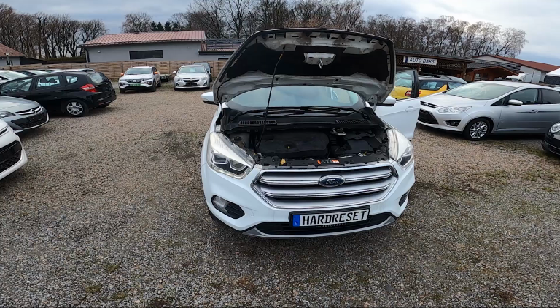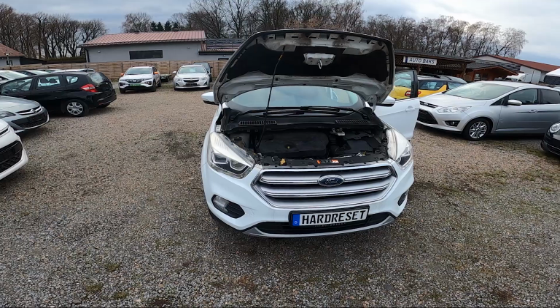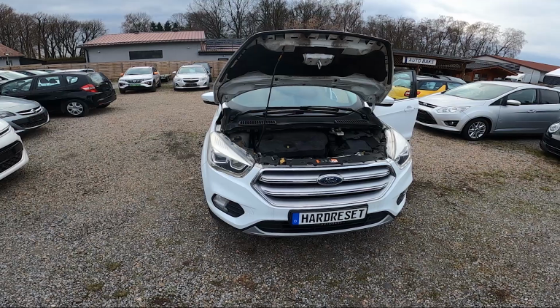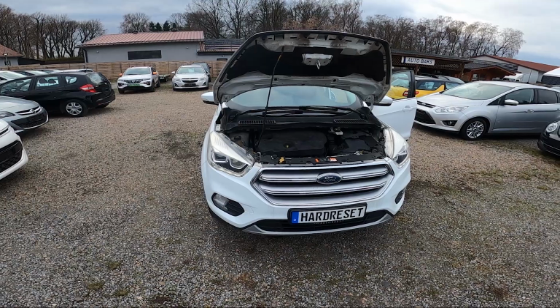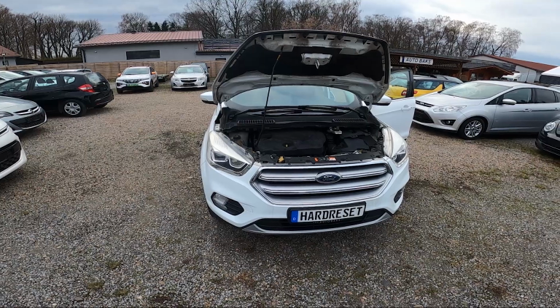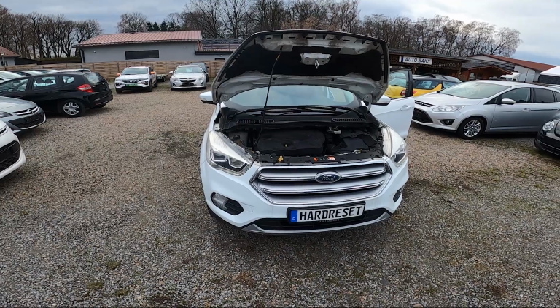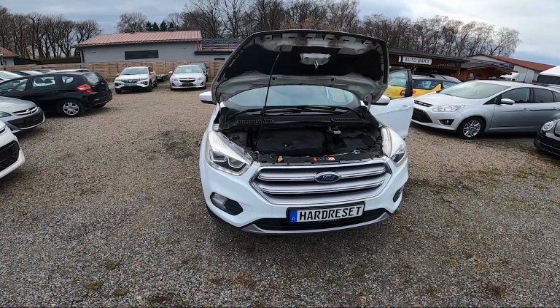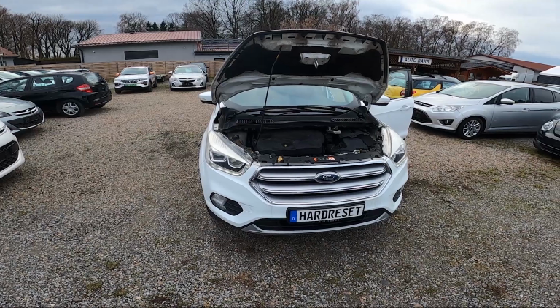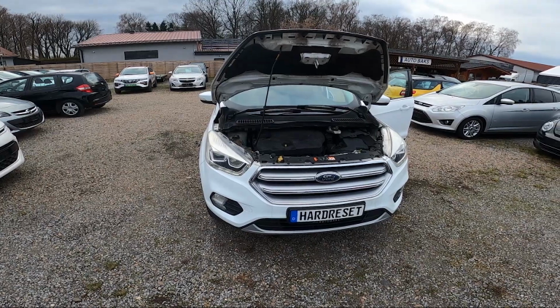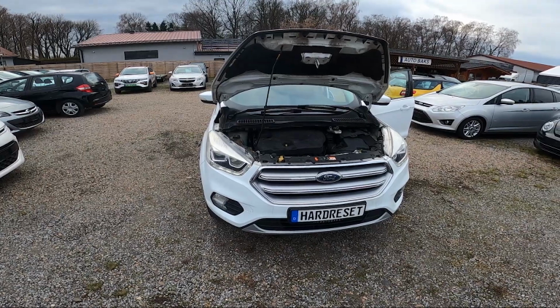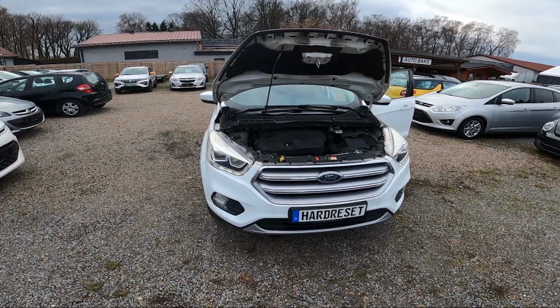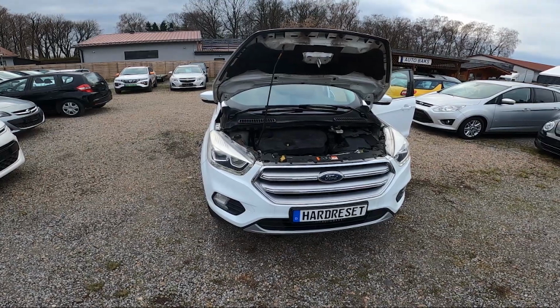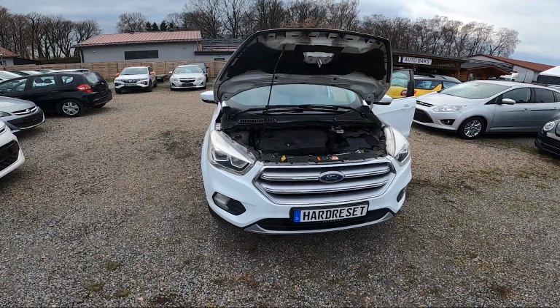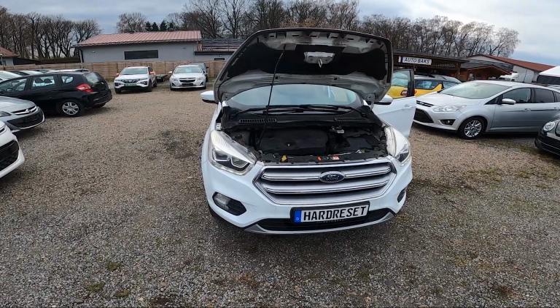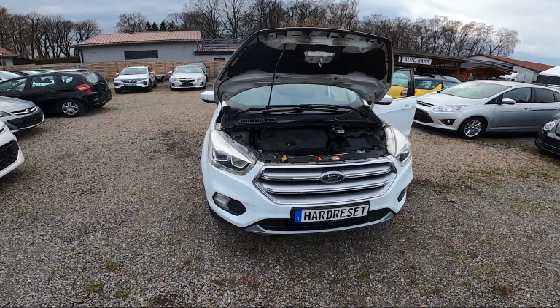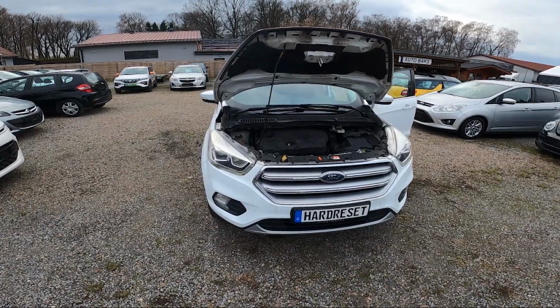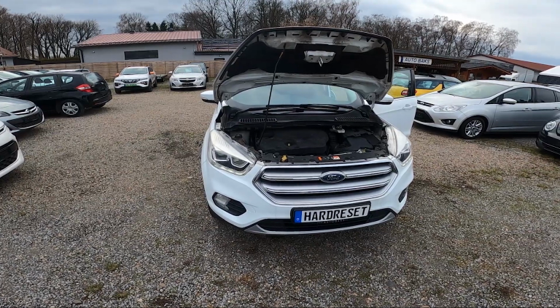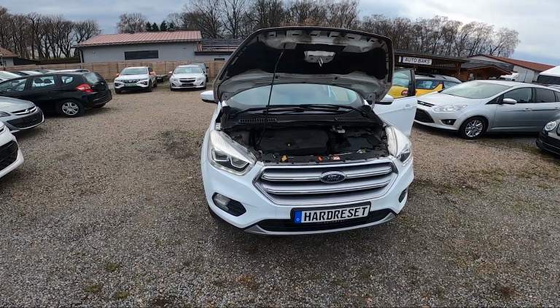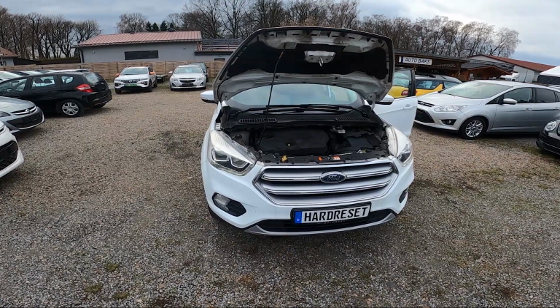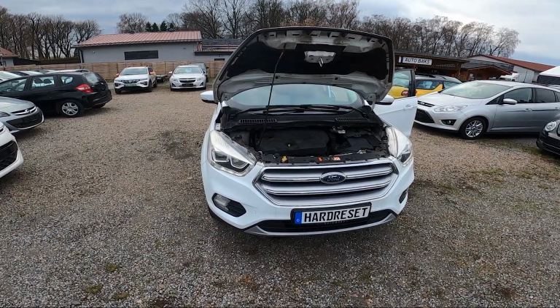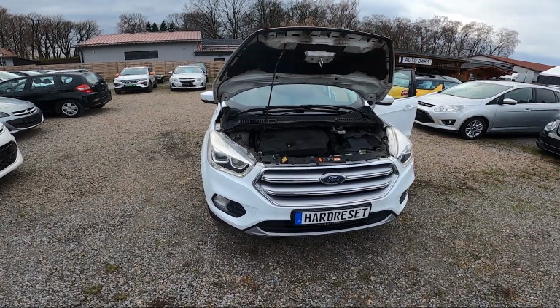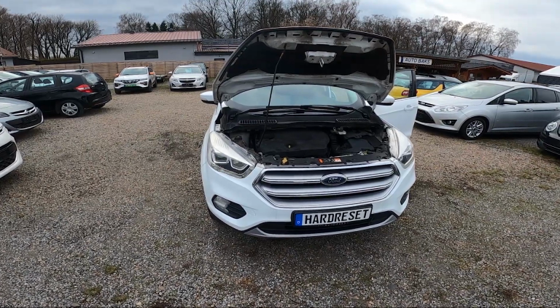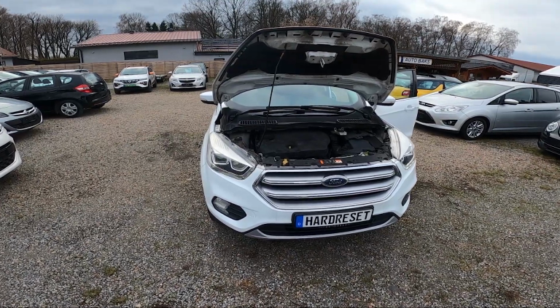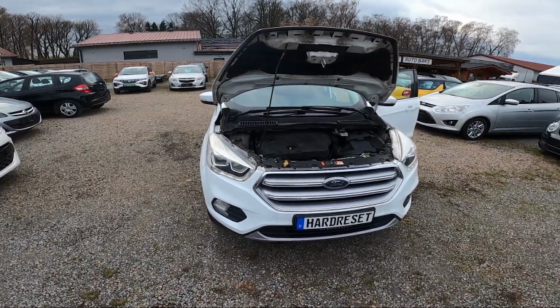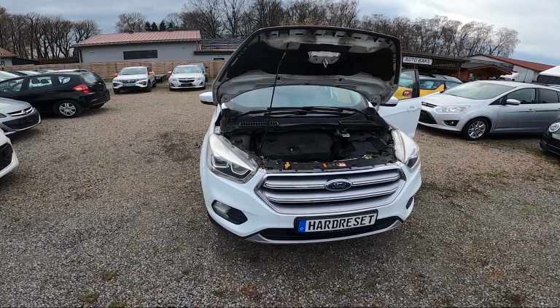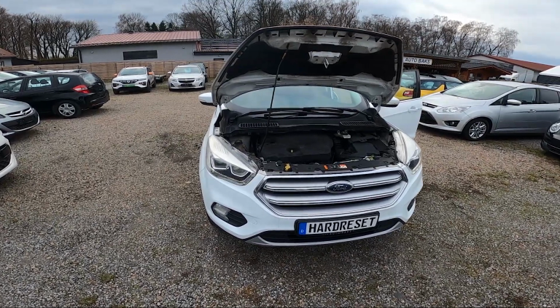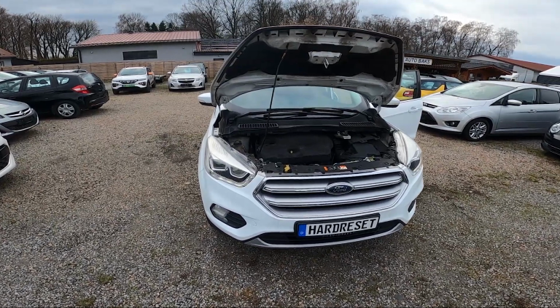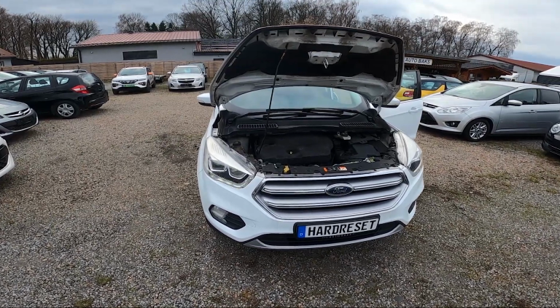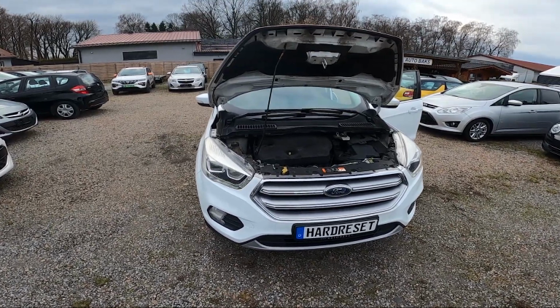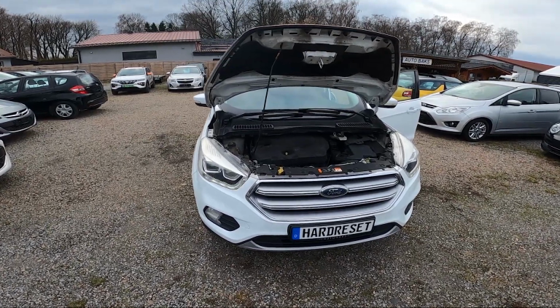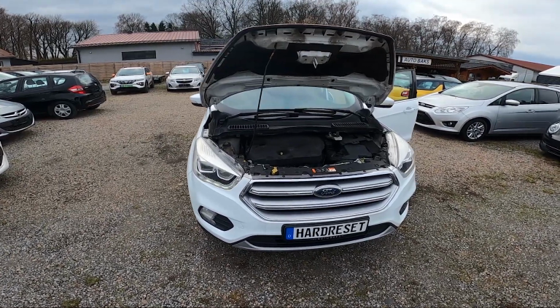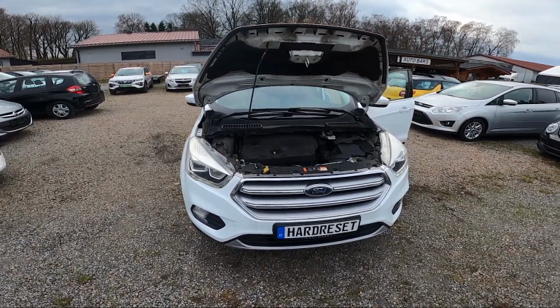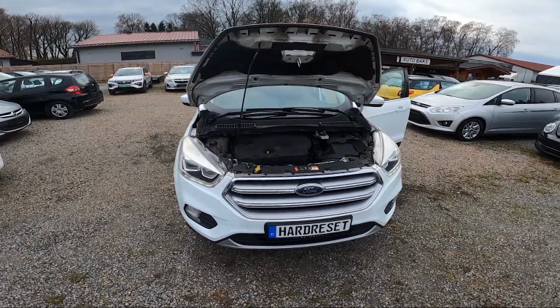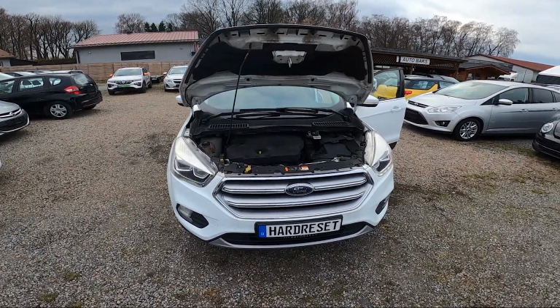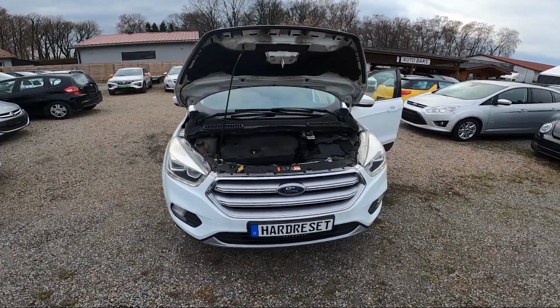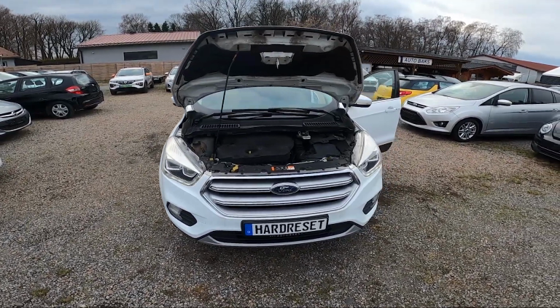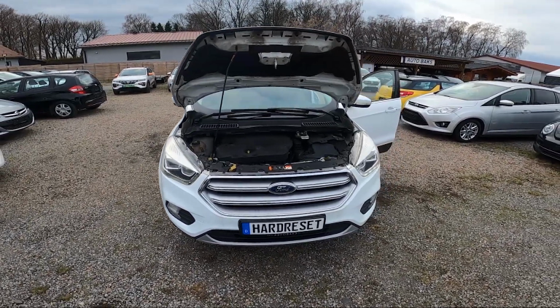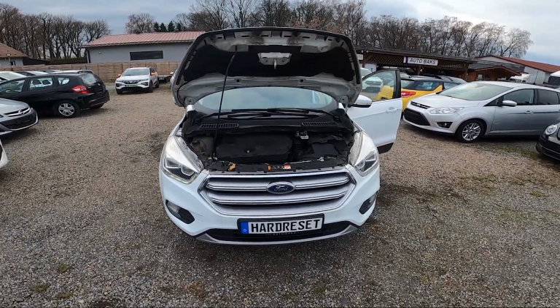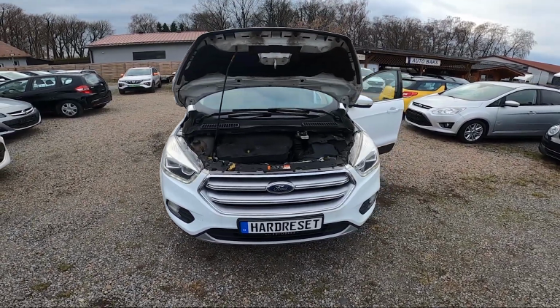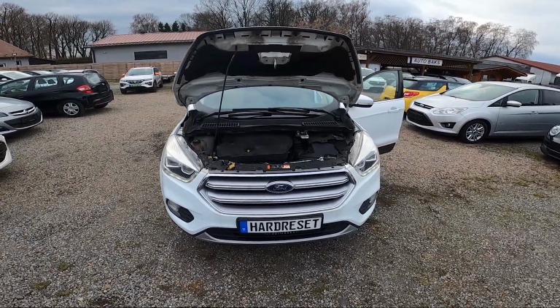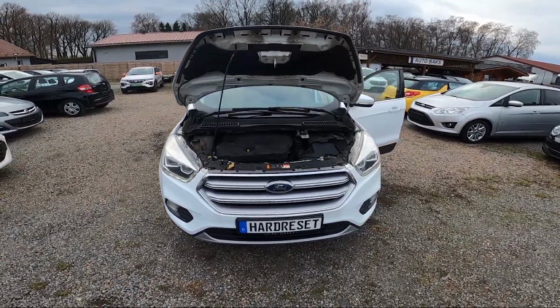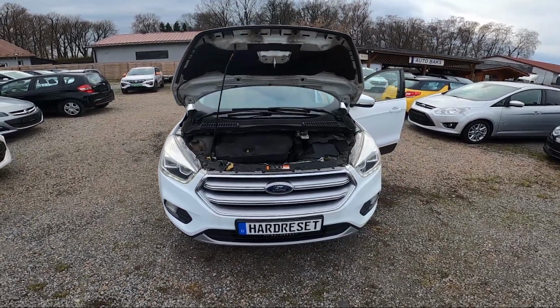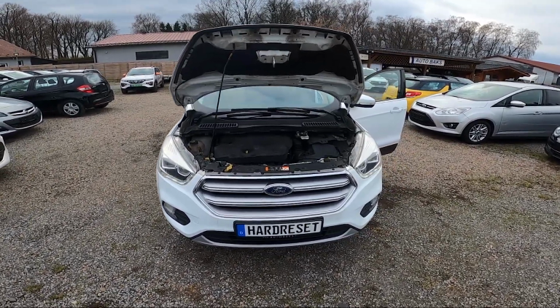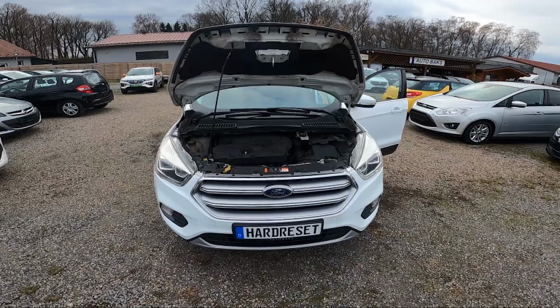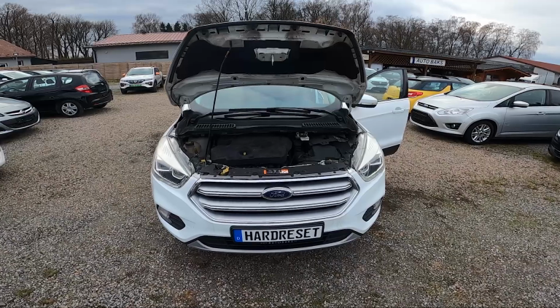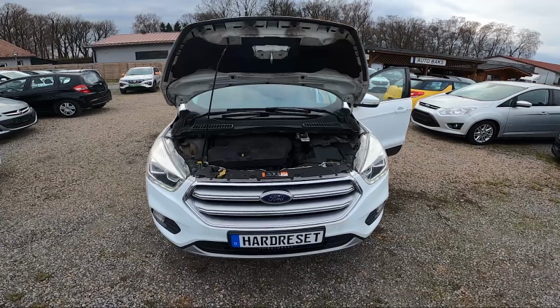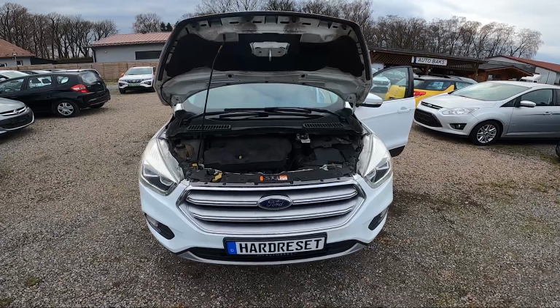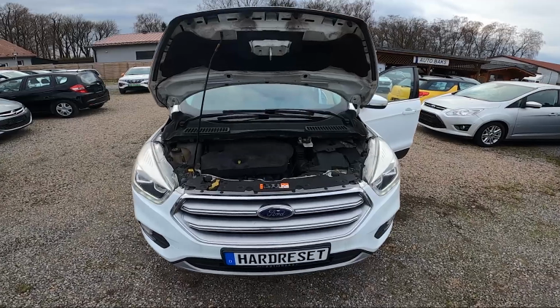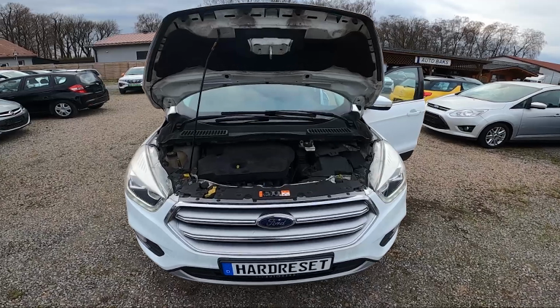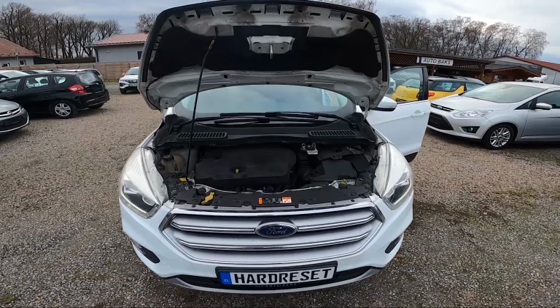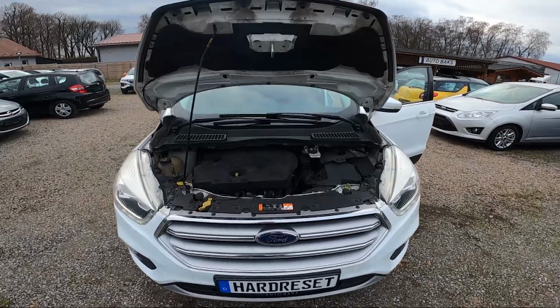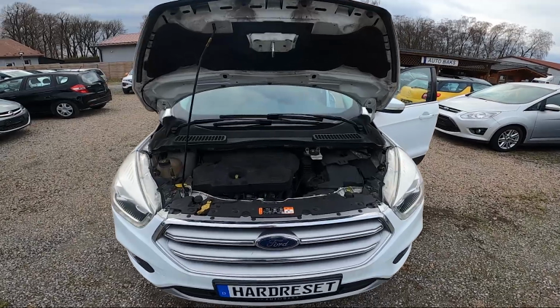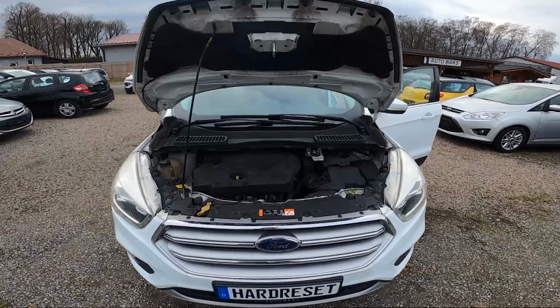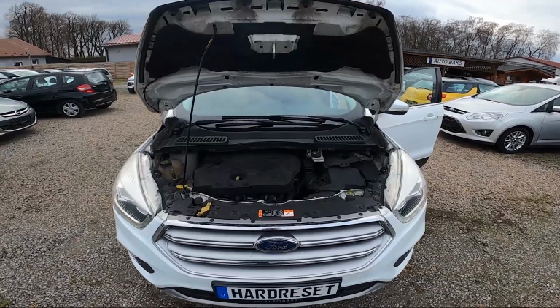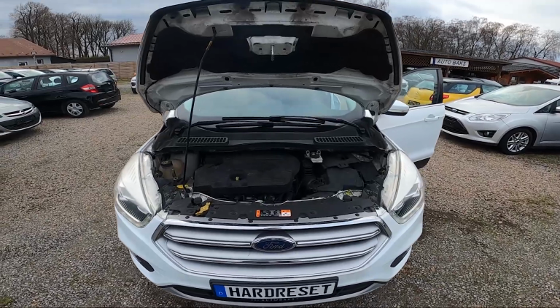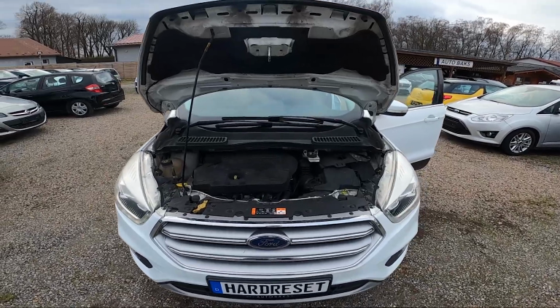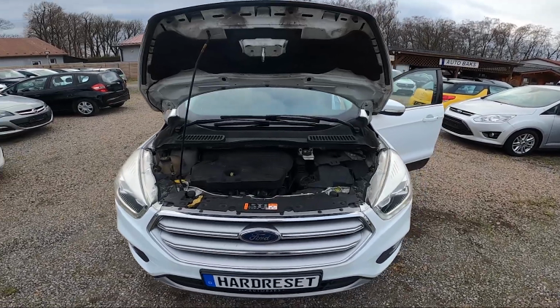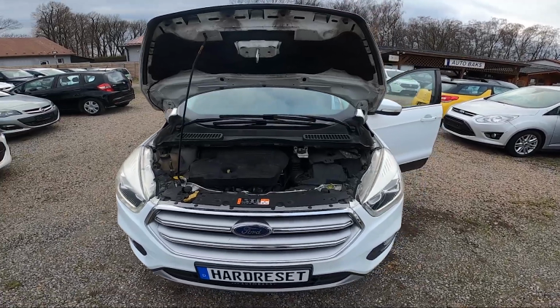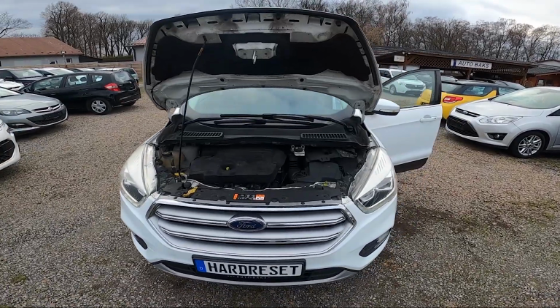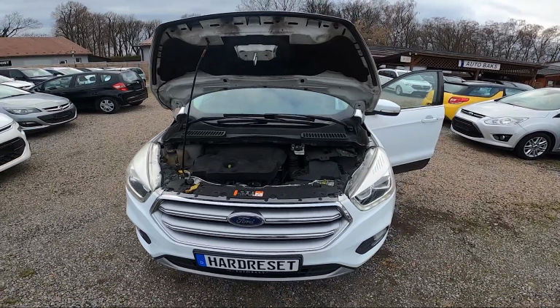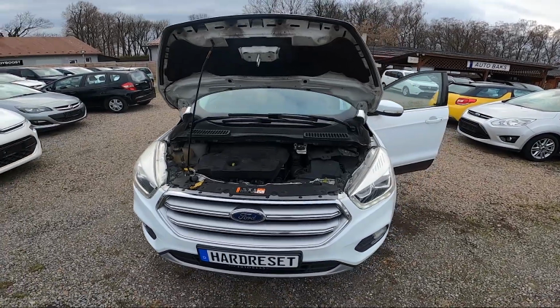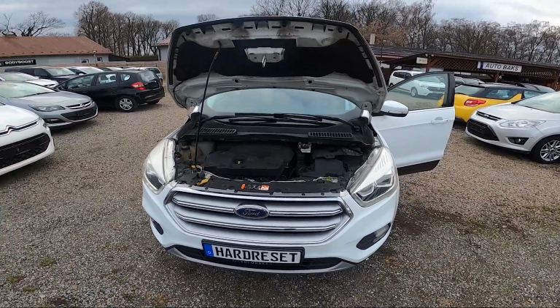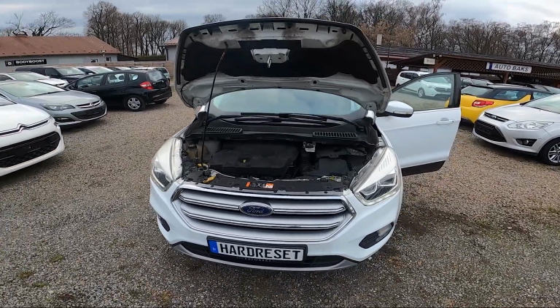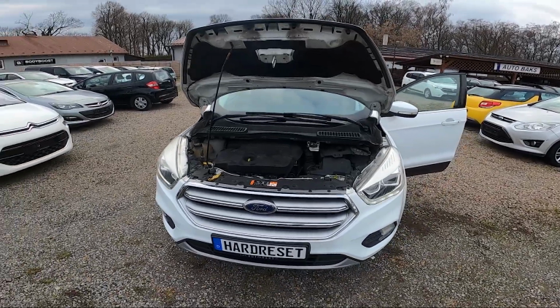Hello, in front of me I've got Ford Kuga. In this video I'll show you where is the washer fluid reservoir.